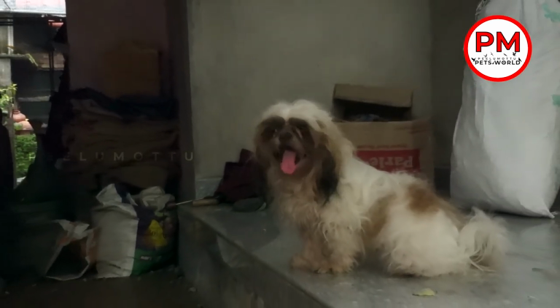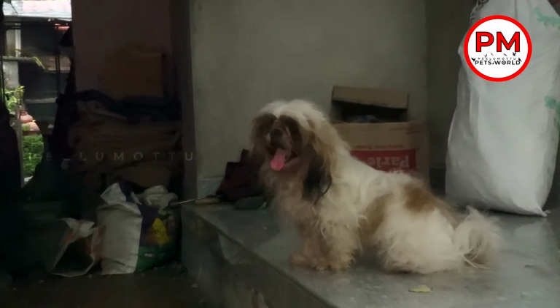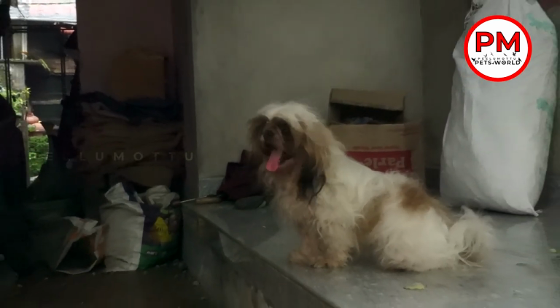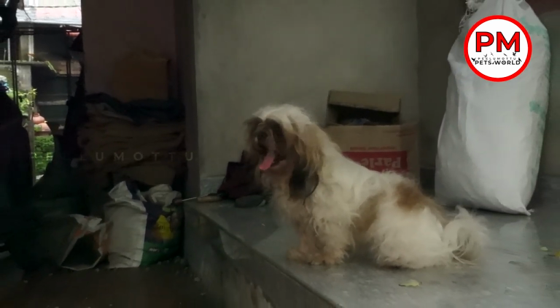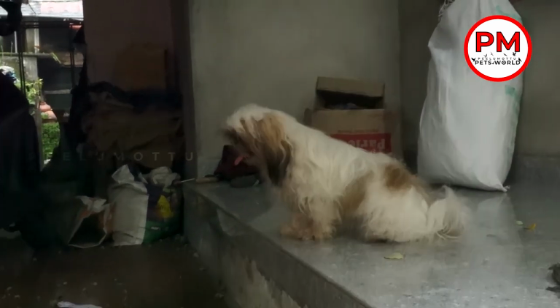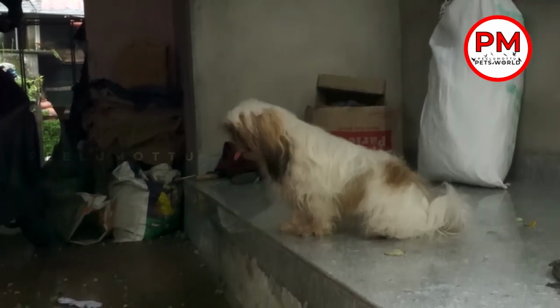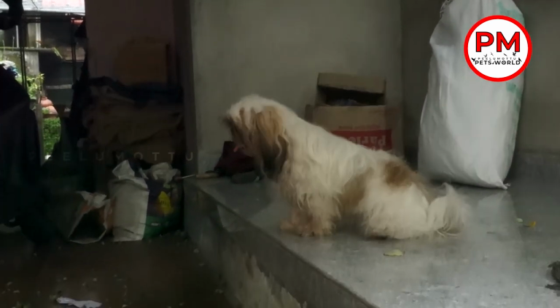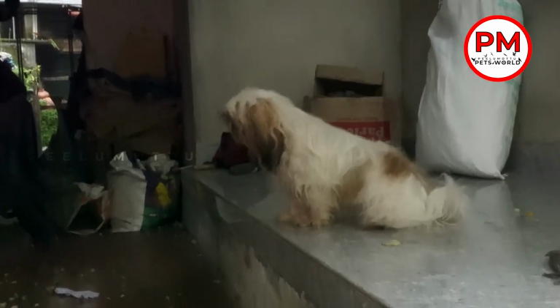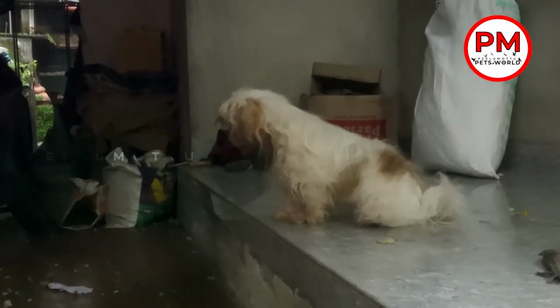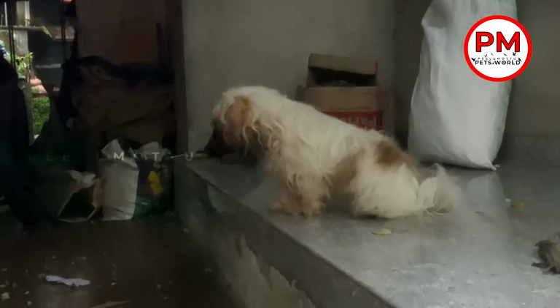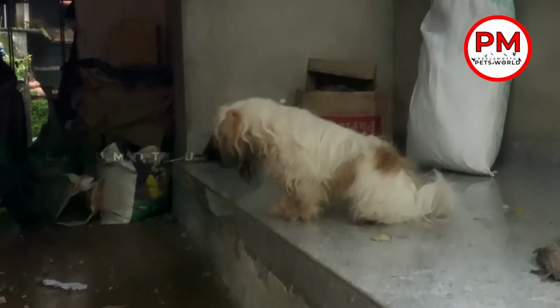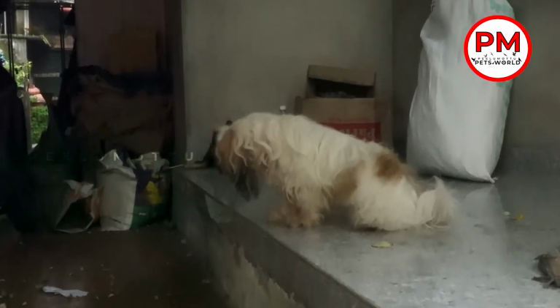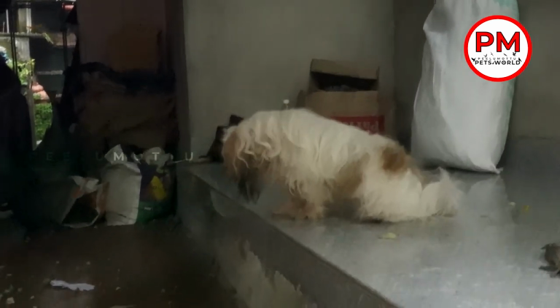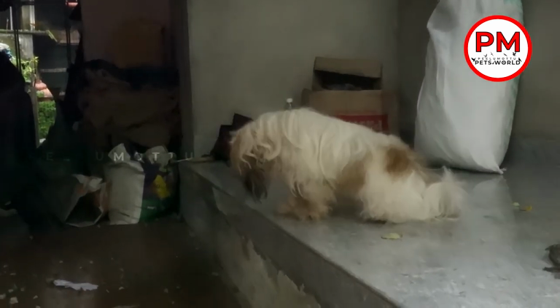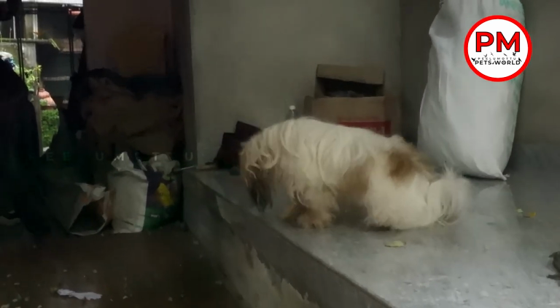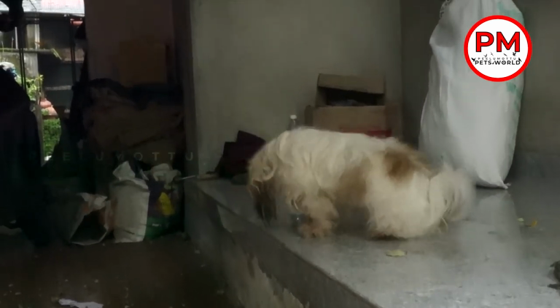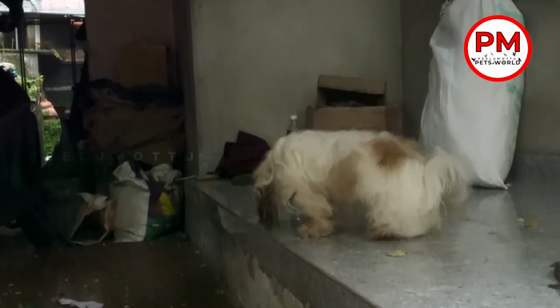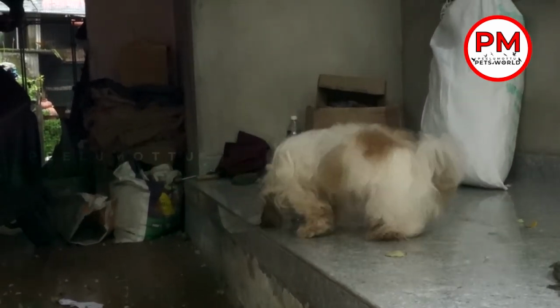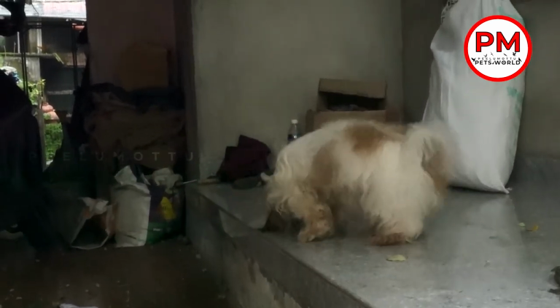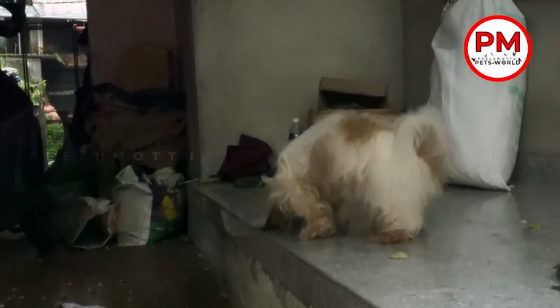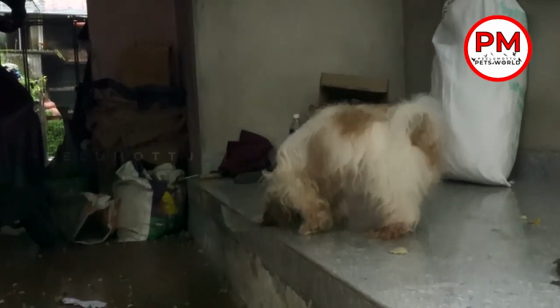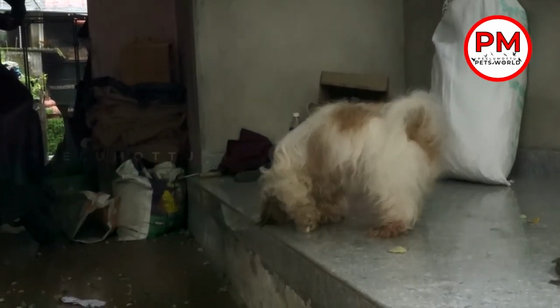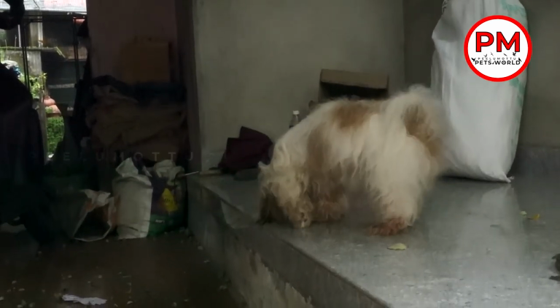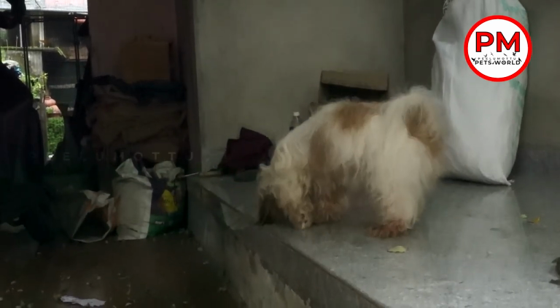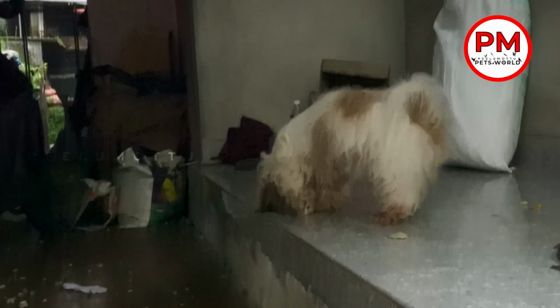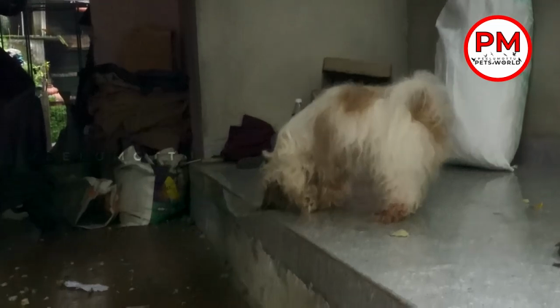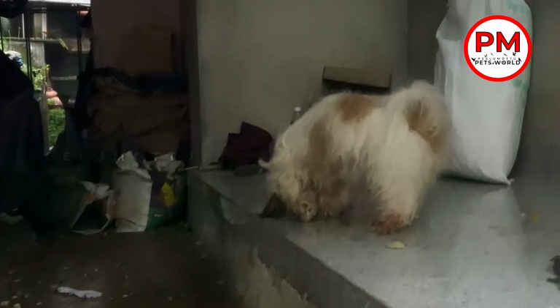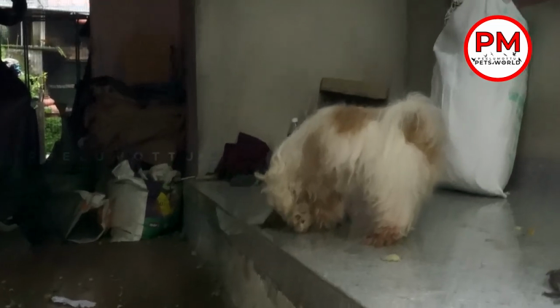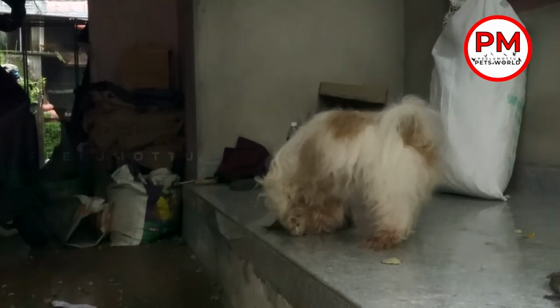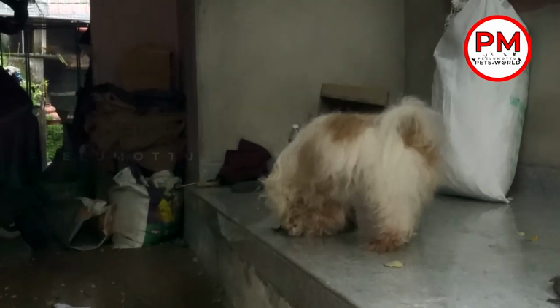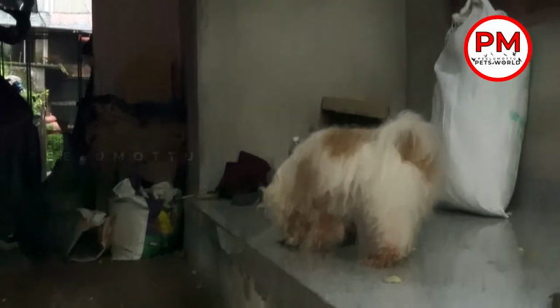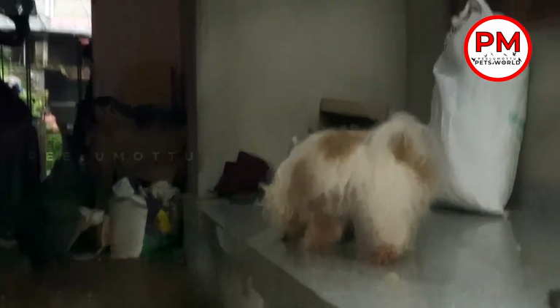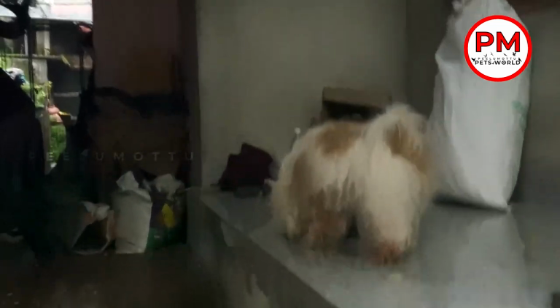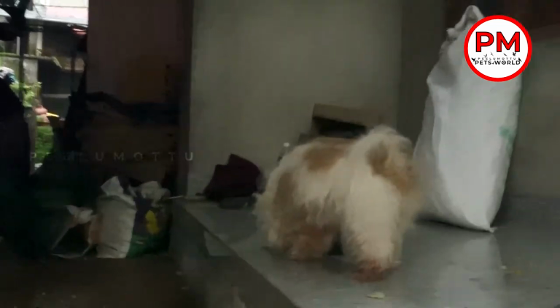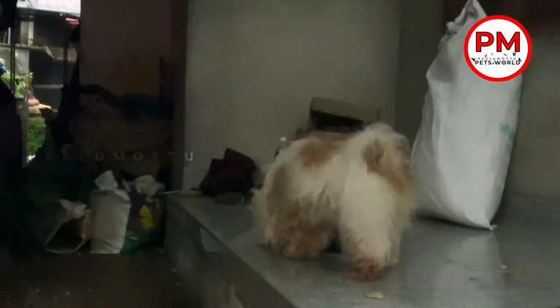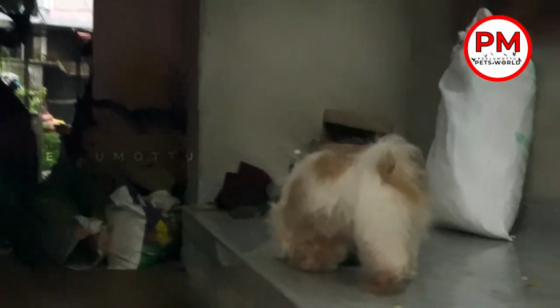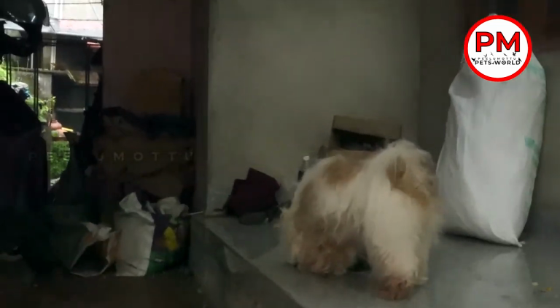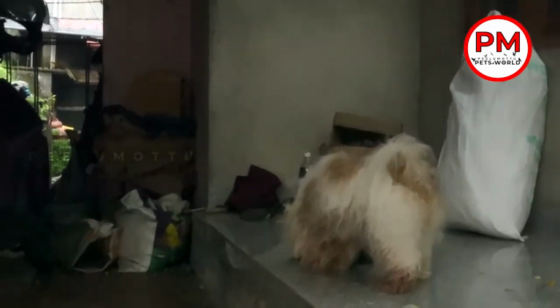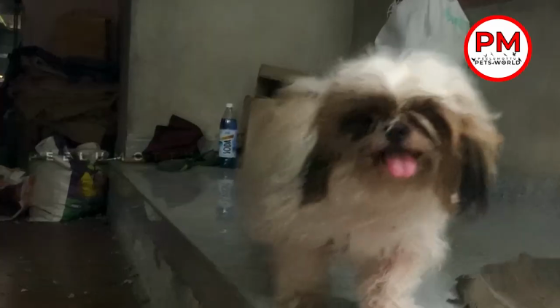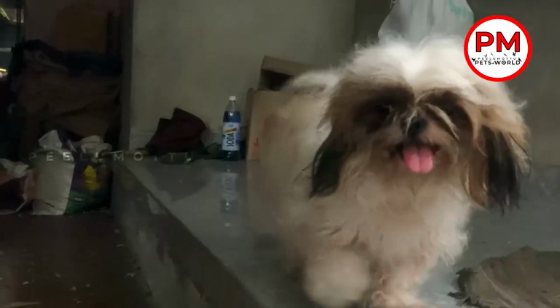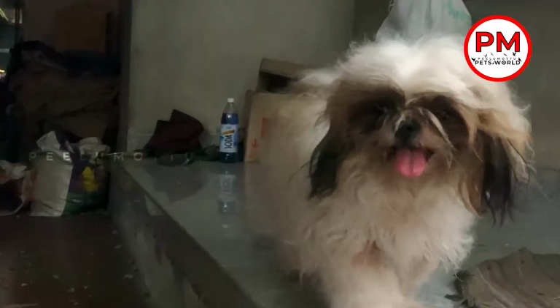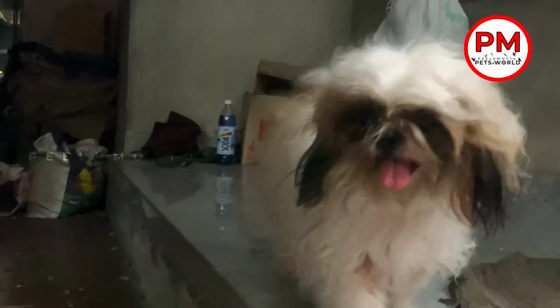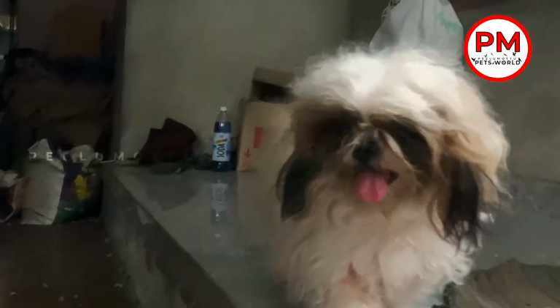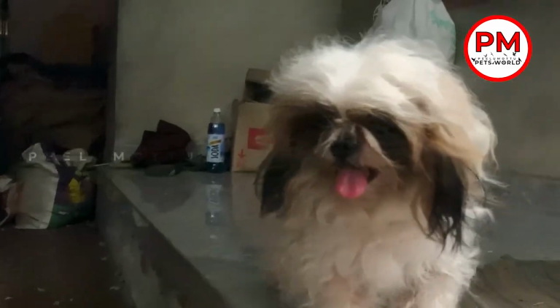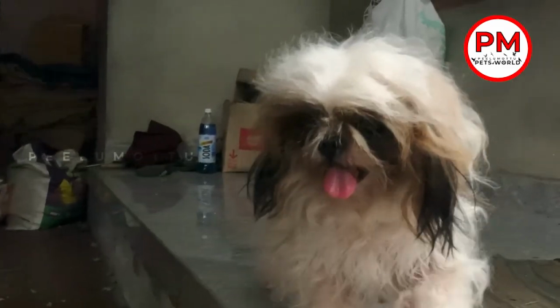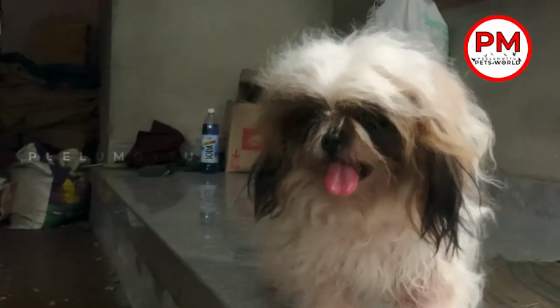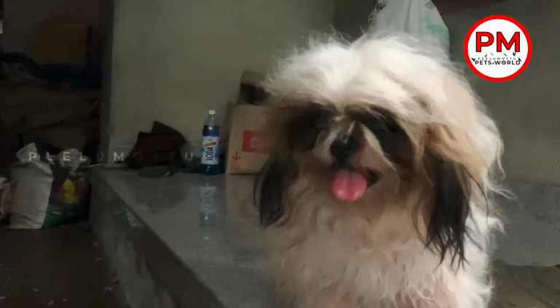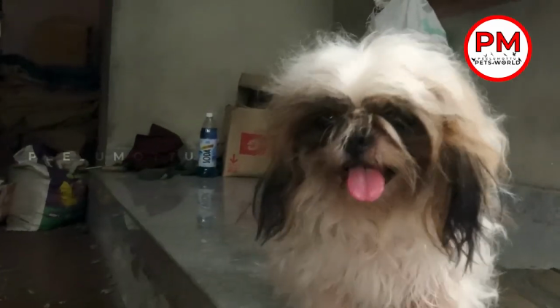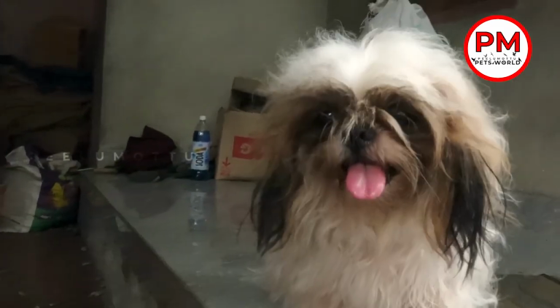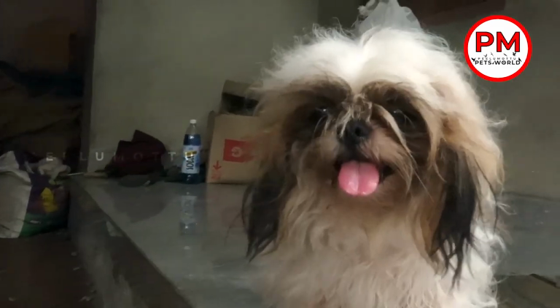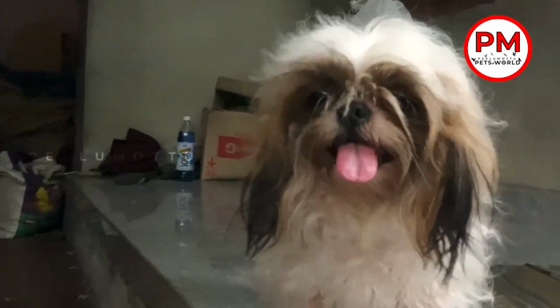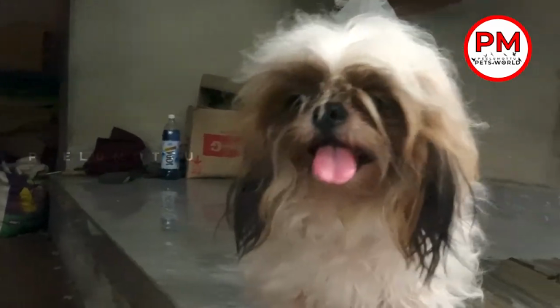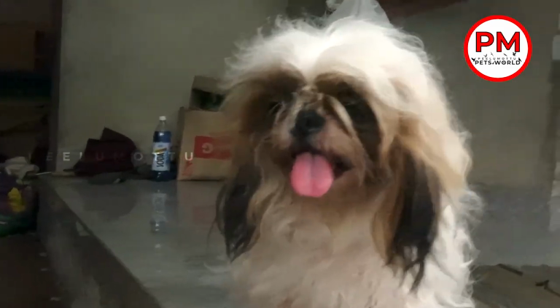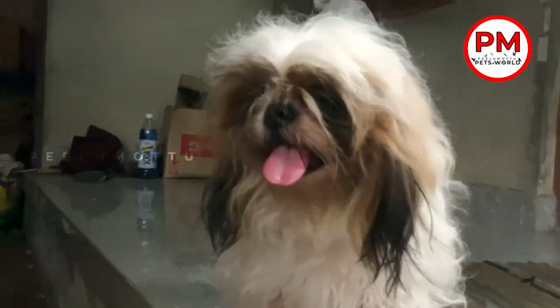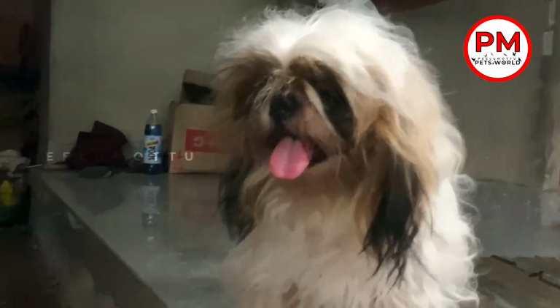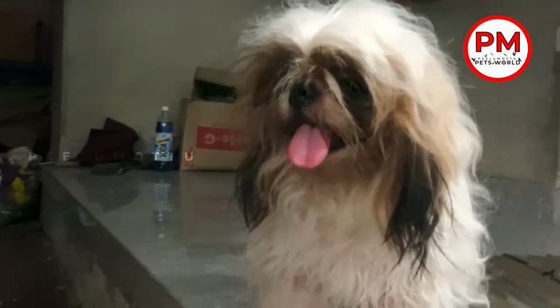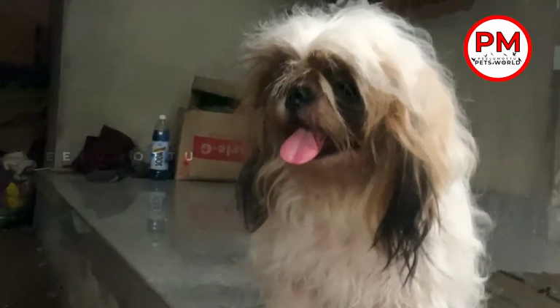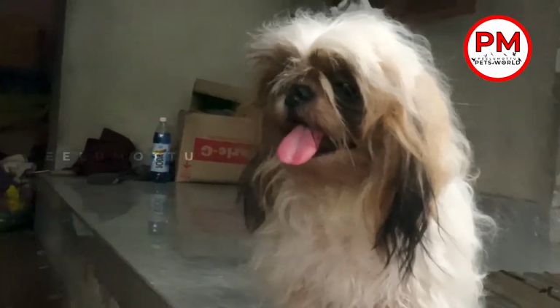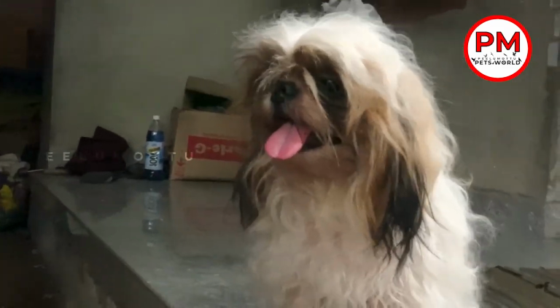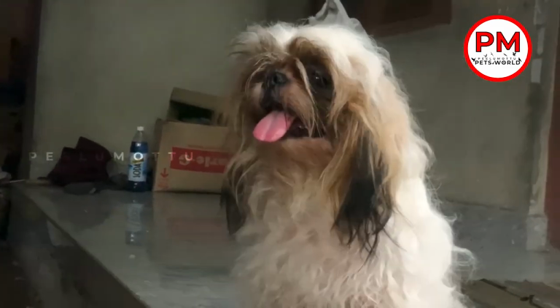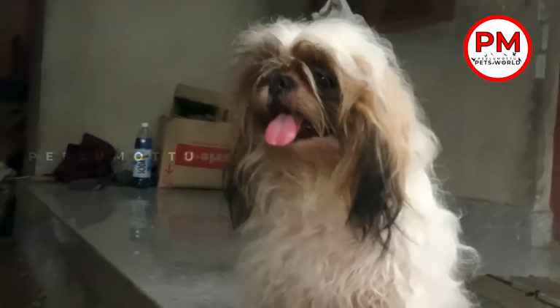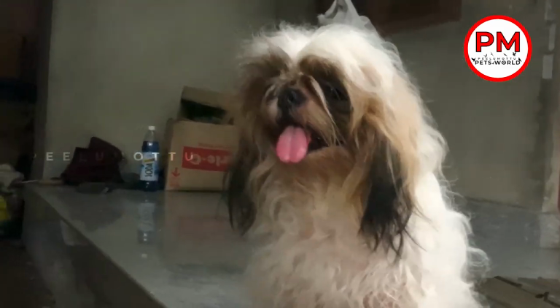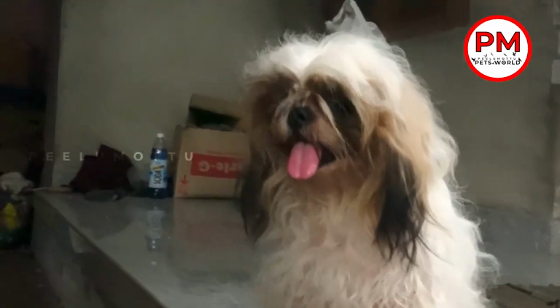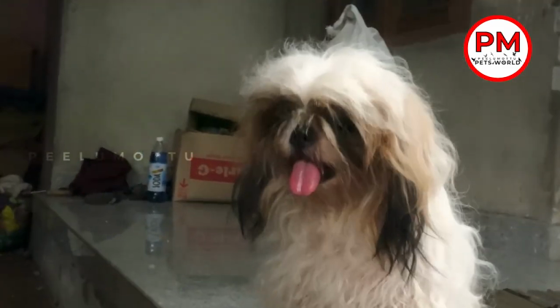The male dog height is 28 cm. The male dog height is above the female dog.